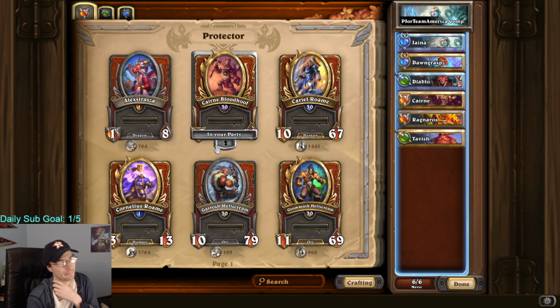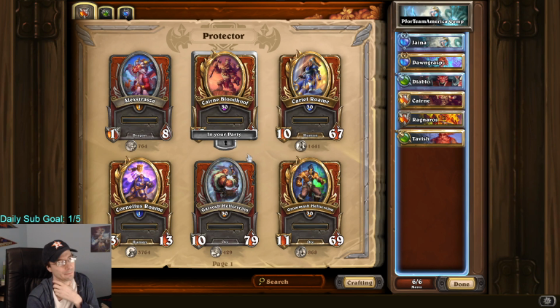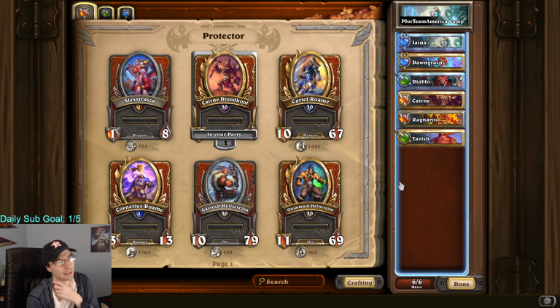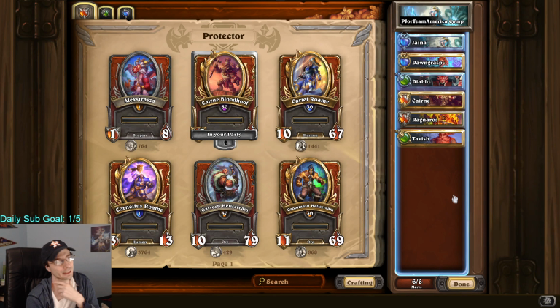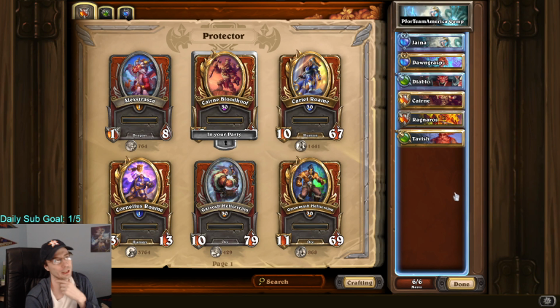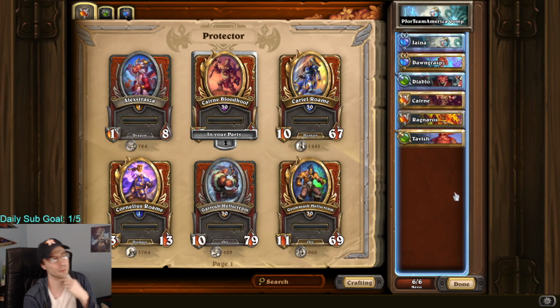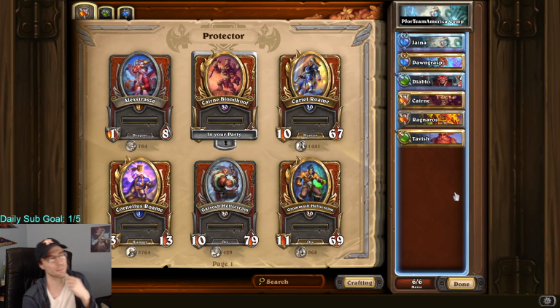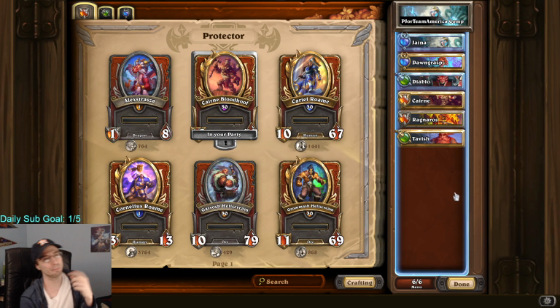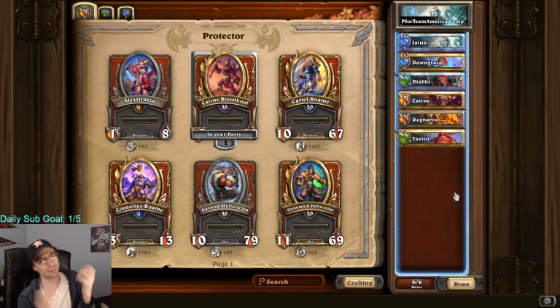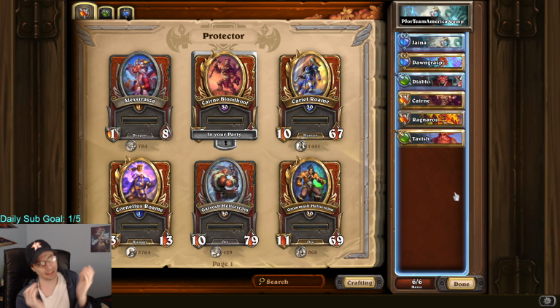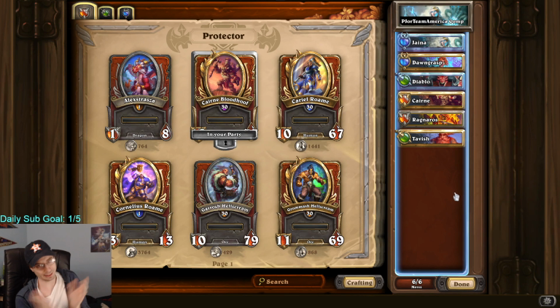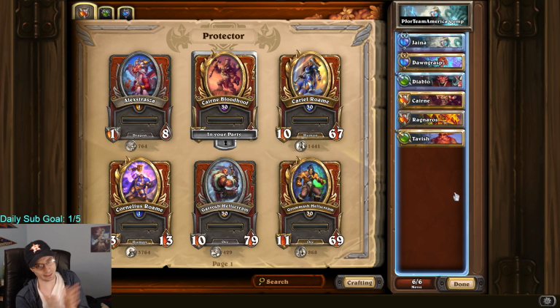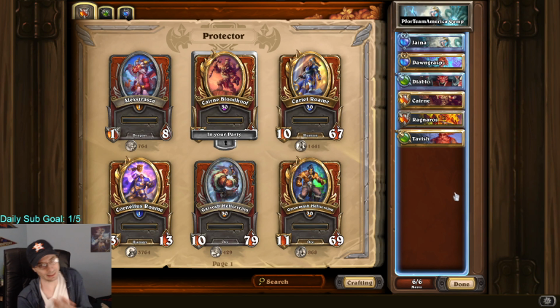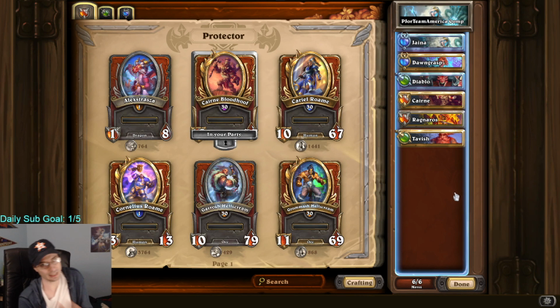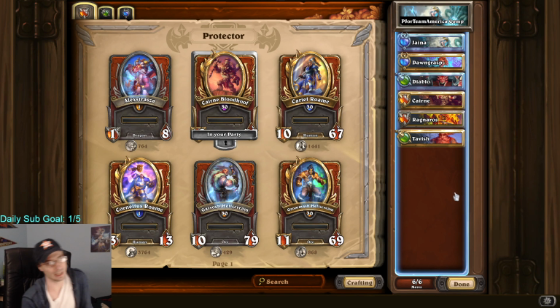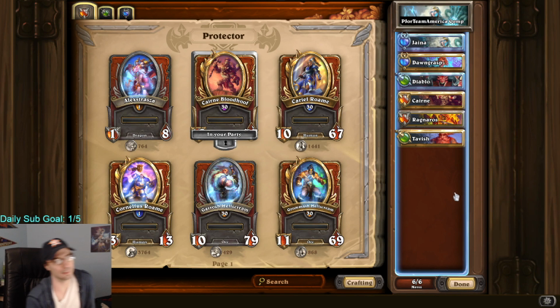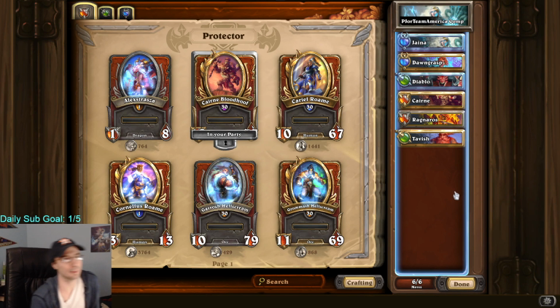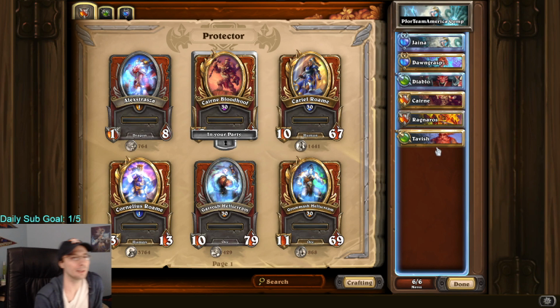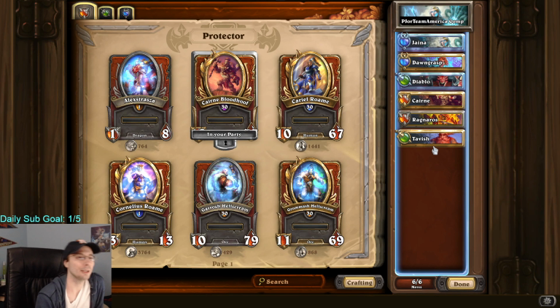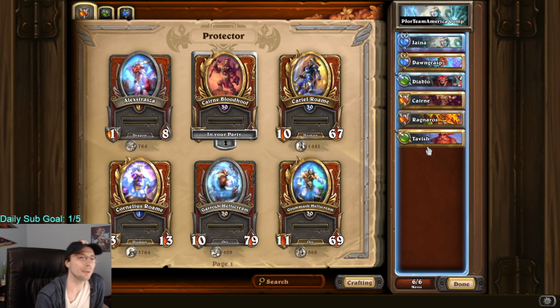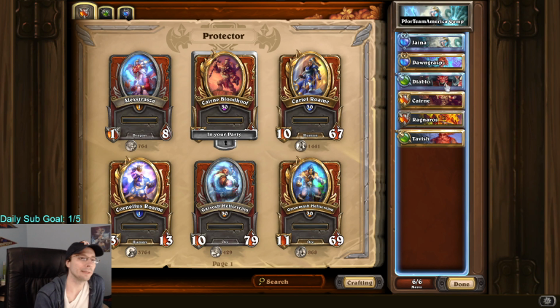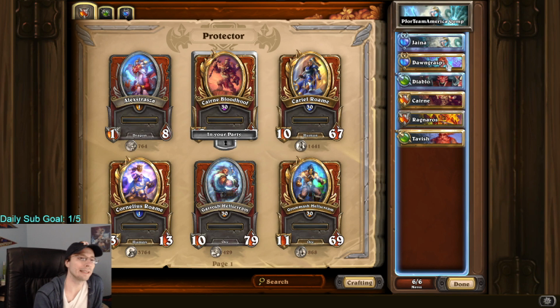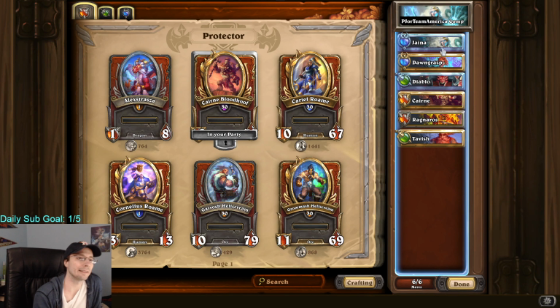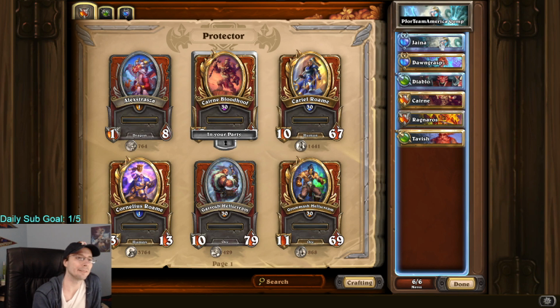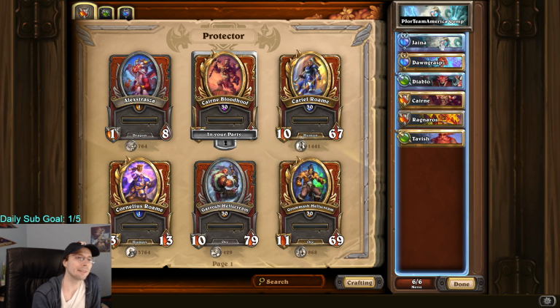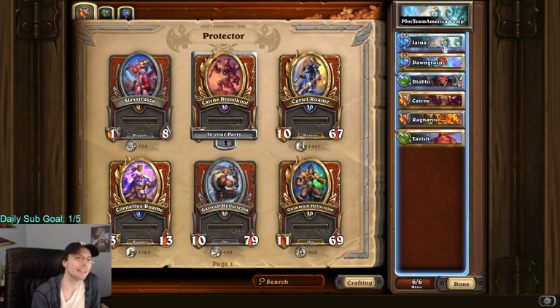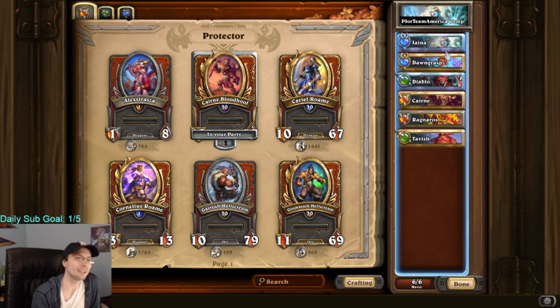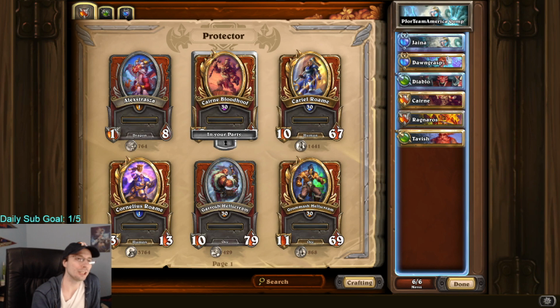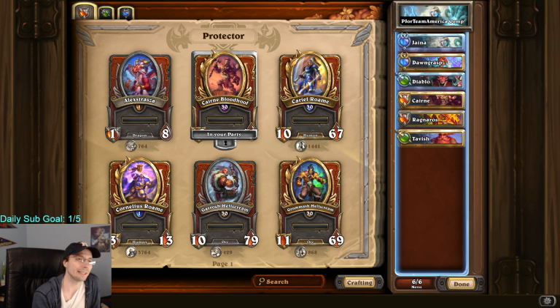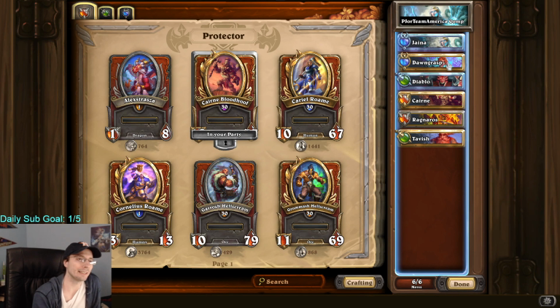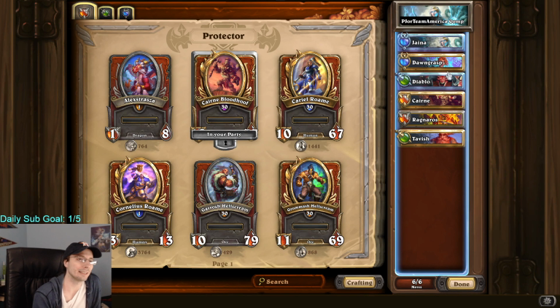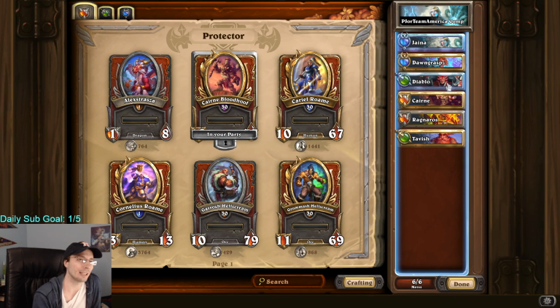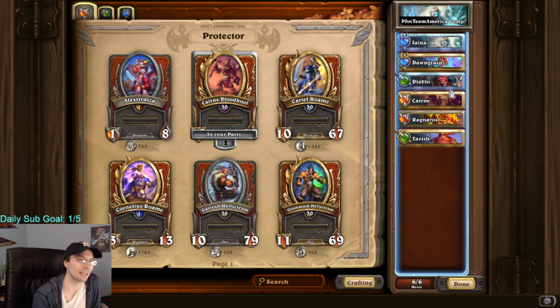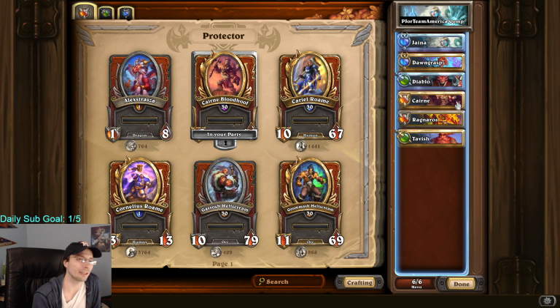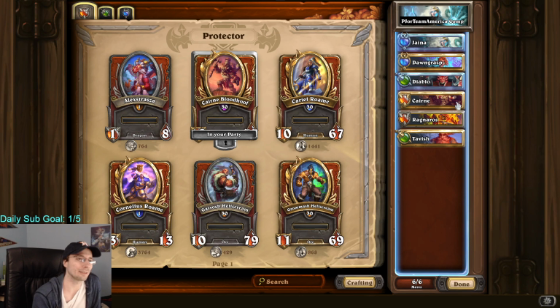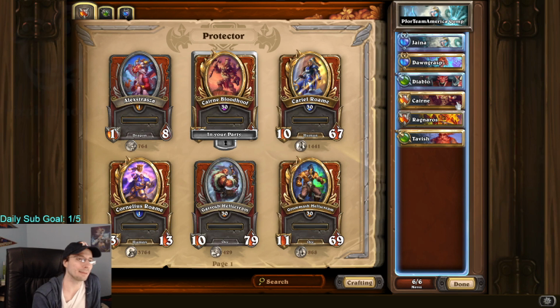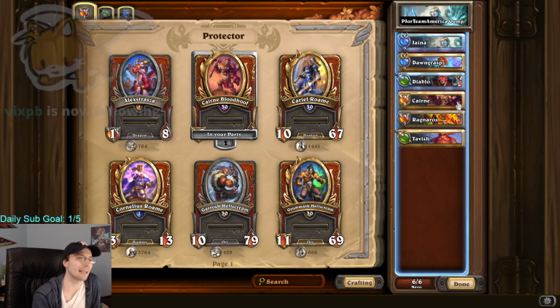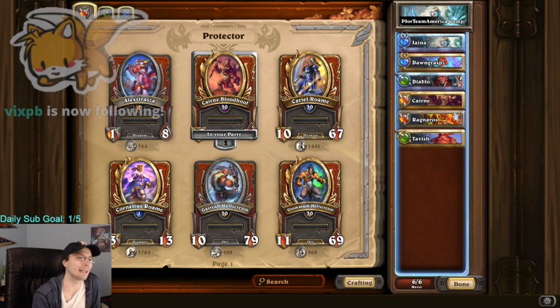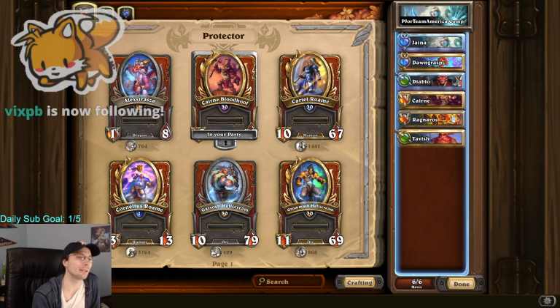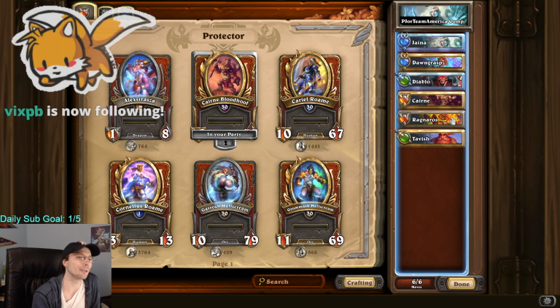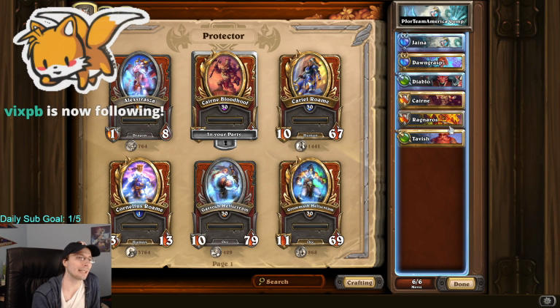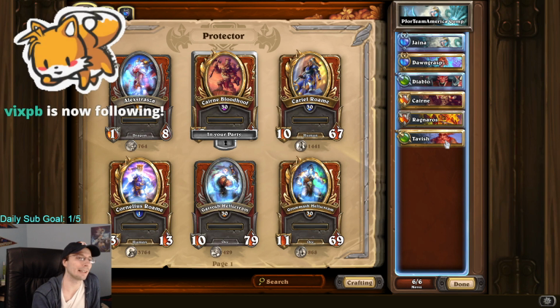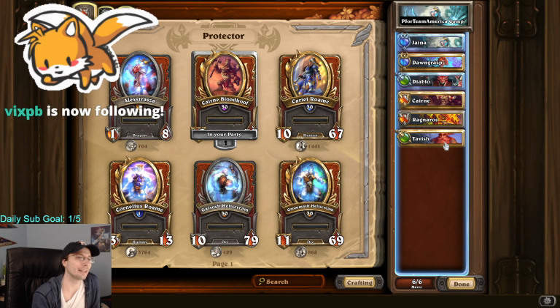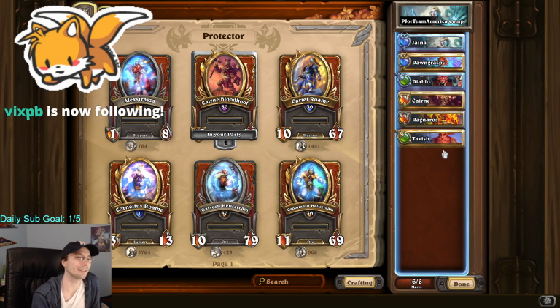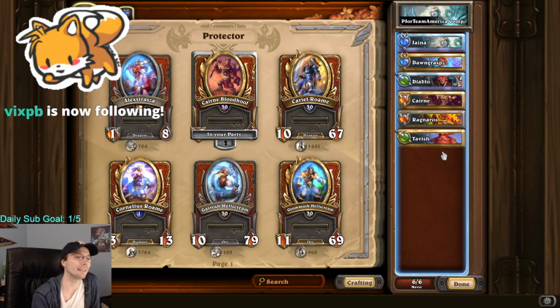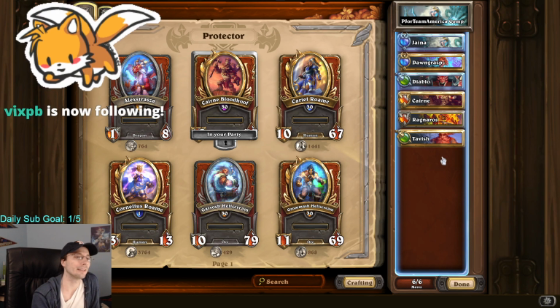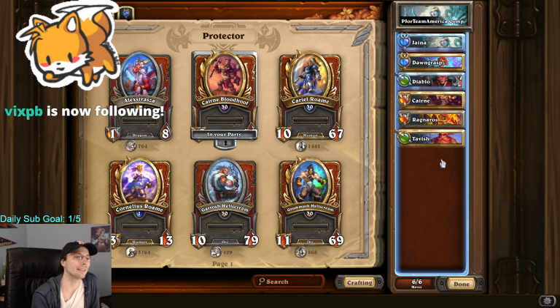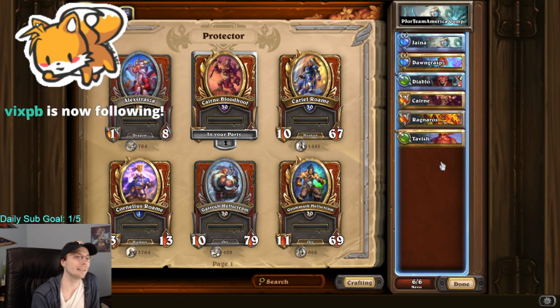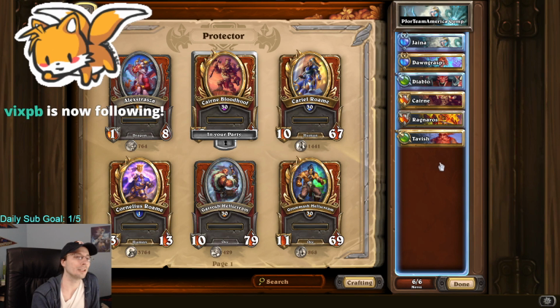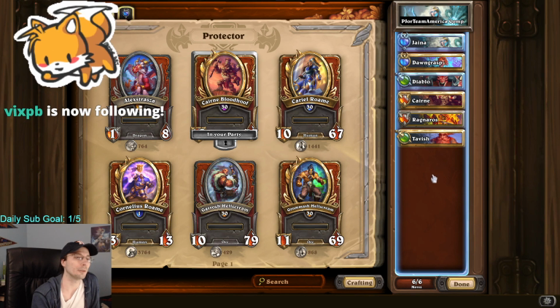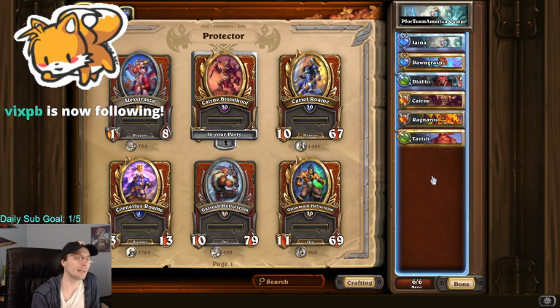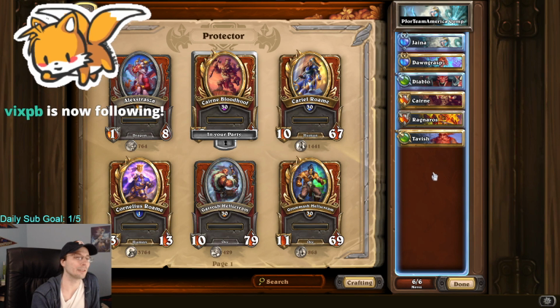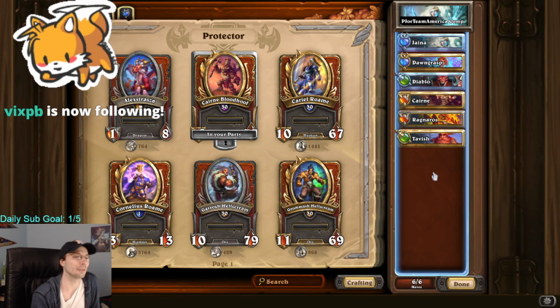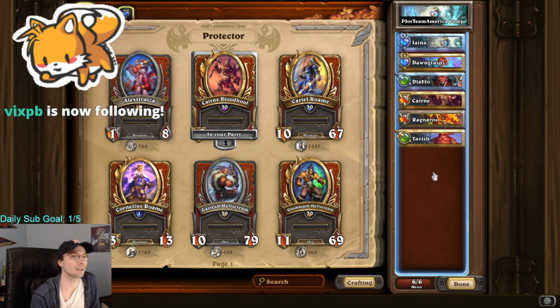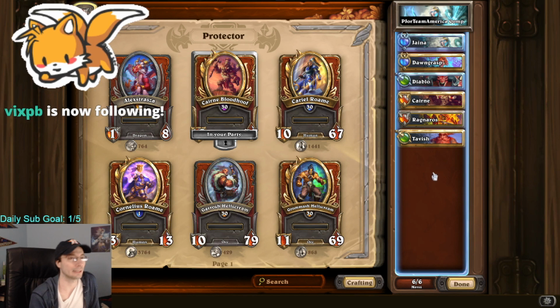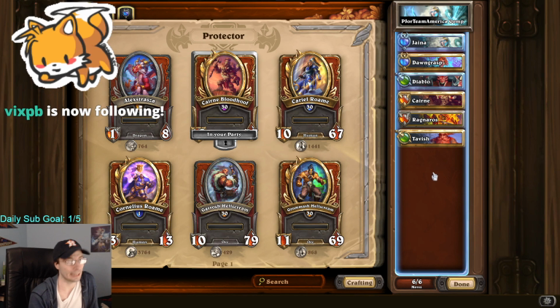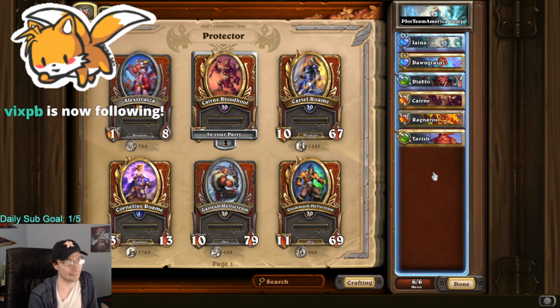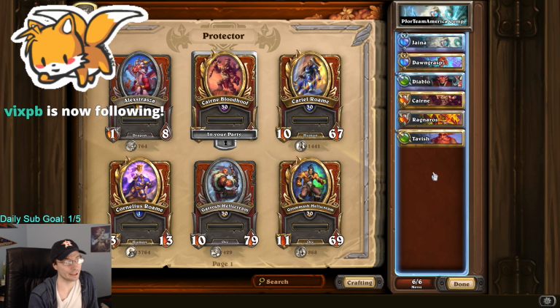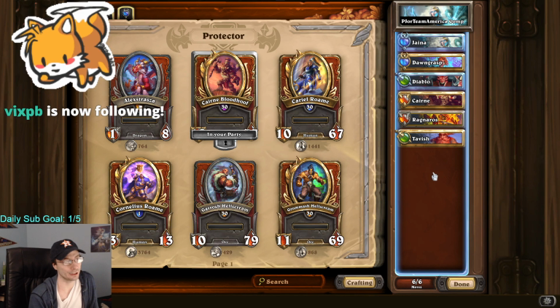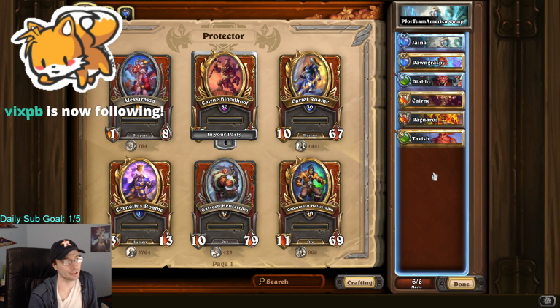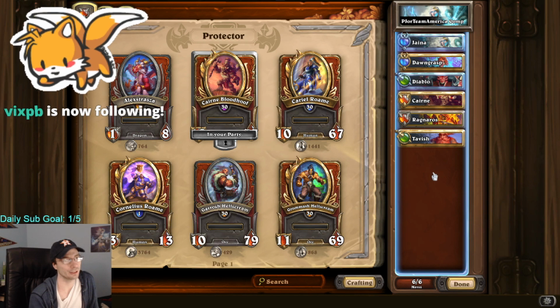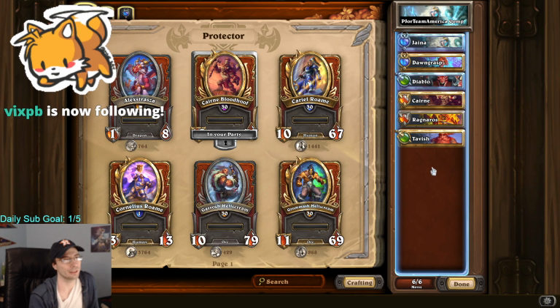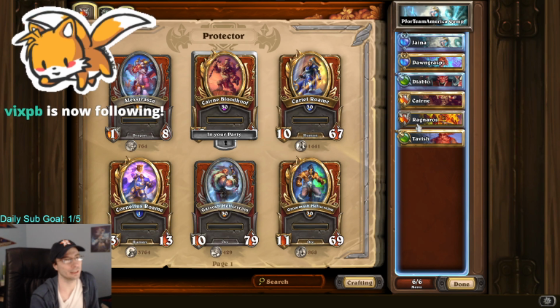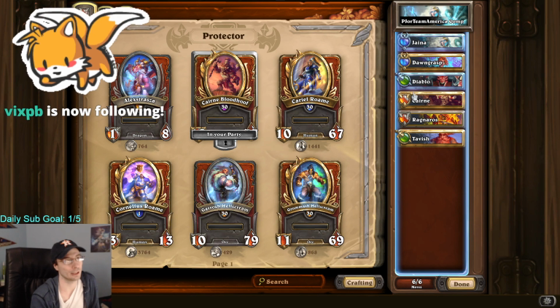This is the comp. We have Jaina, Dawngrasp, Diablo, Cairn, Ragnaros, and Tavish. I'm going to go through each character and talk about how you use them to some extent.